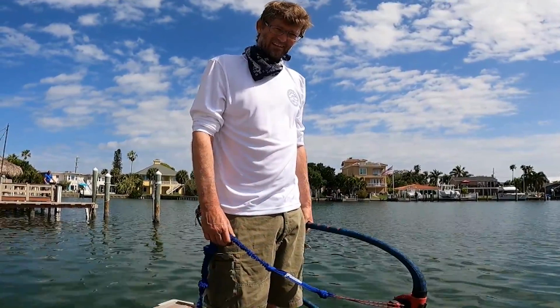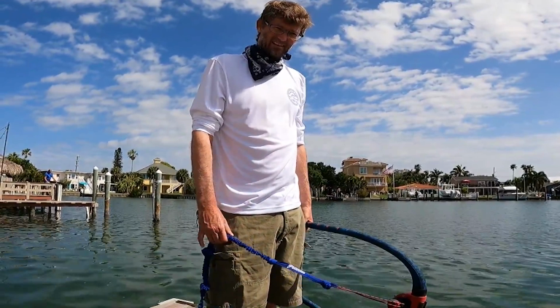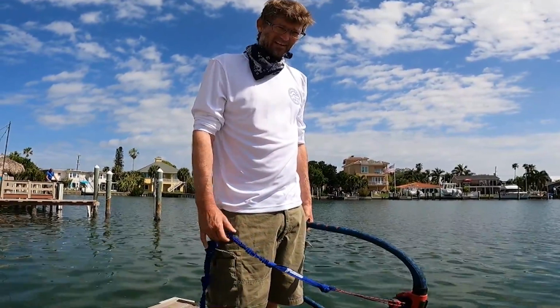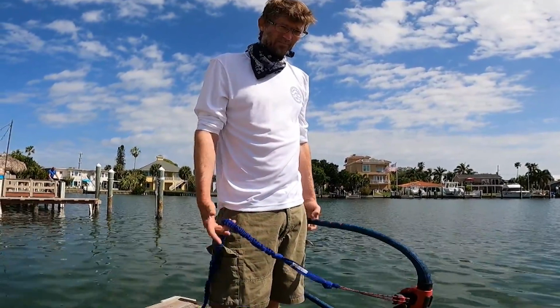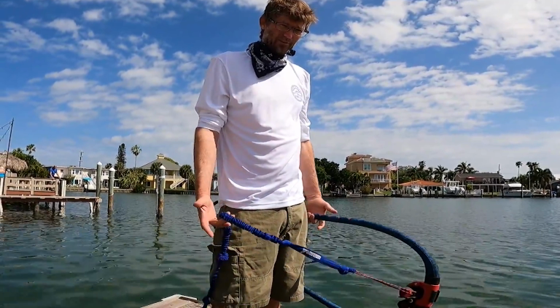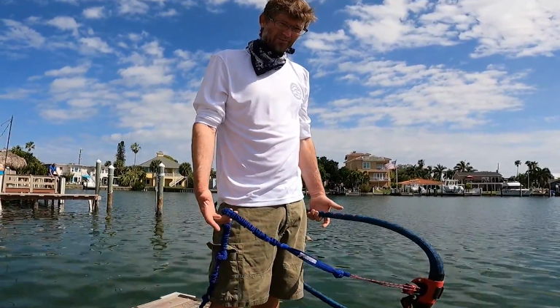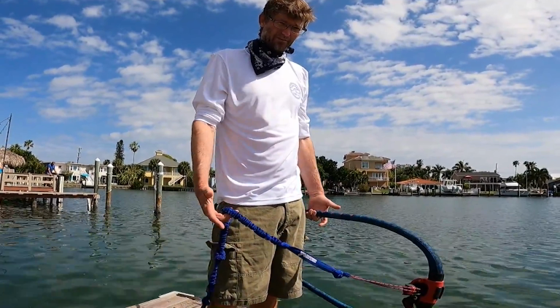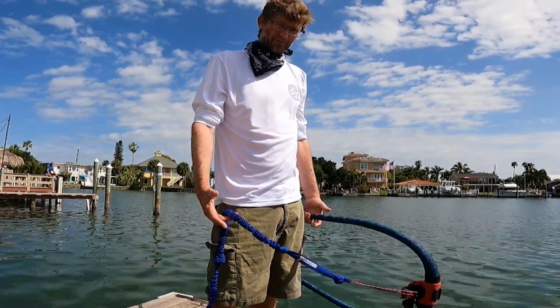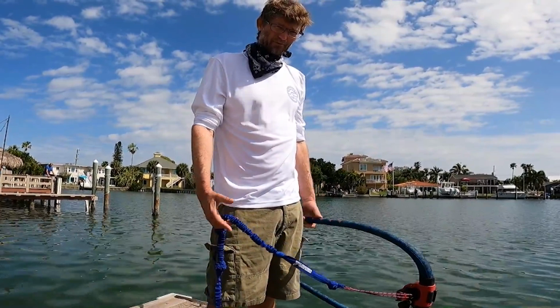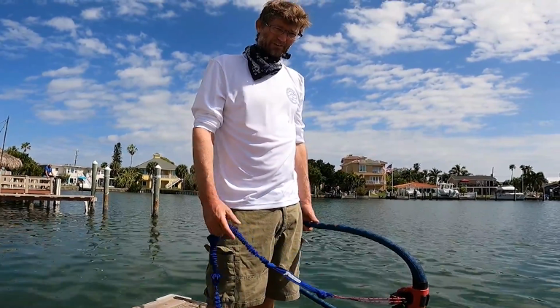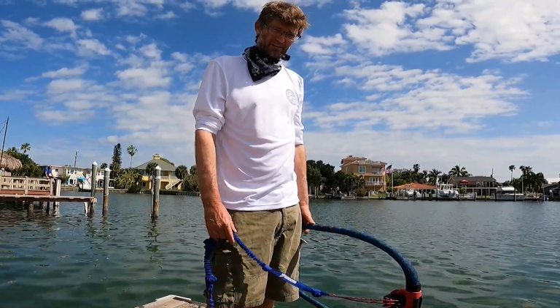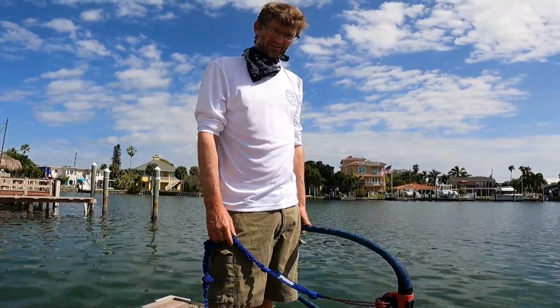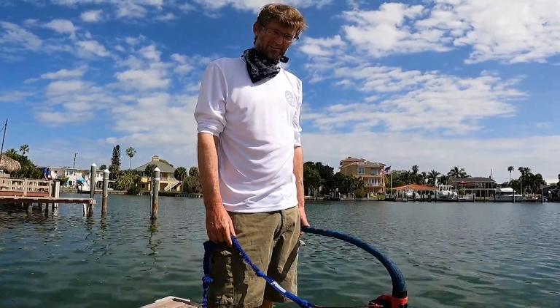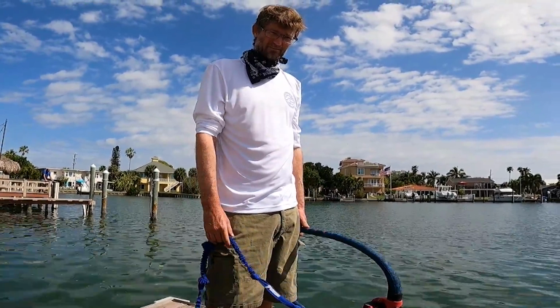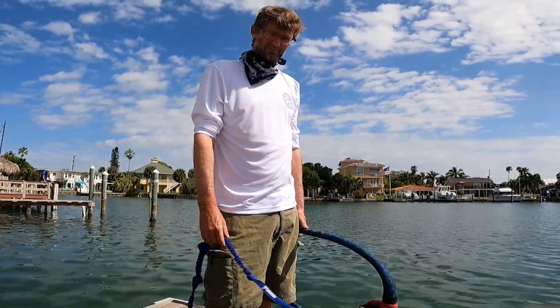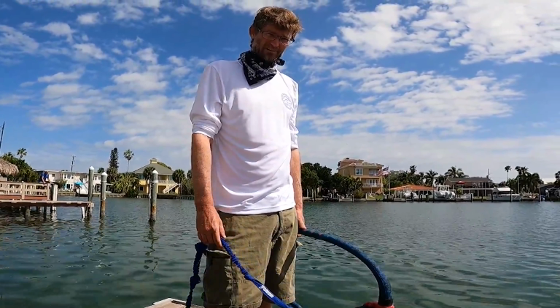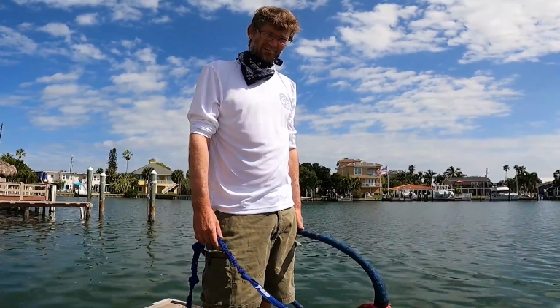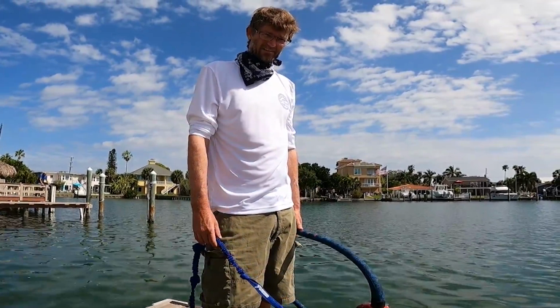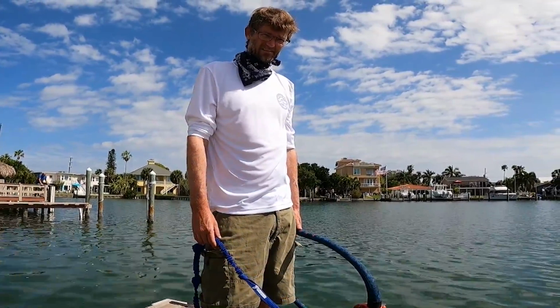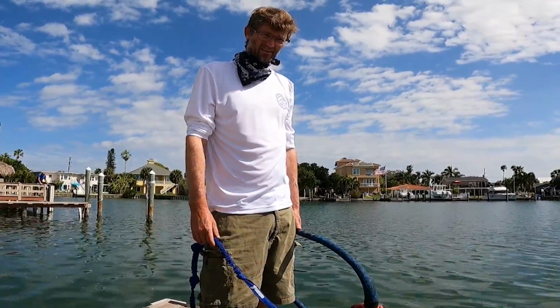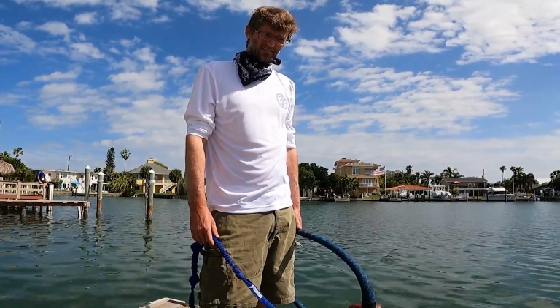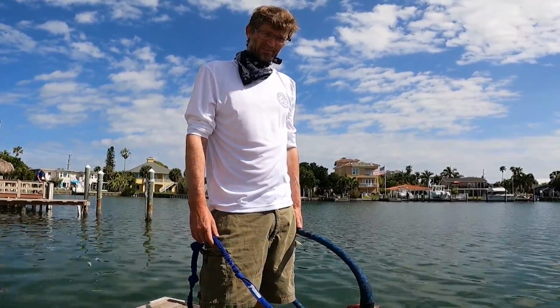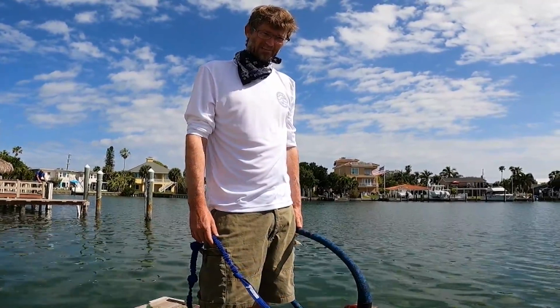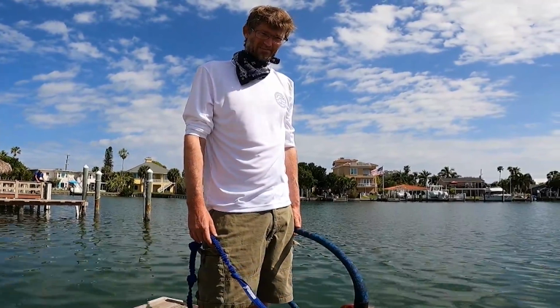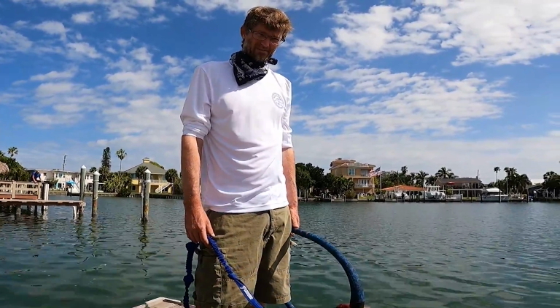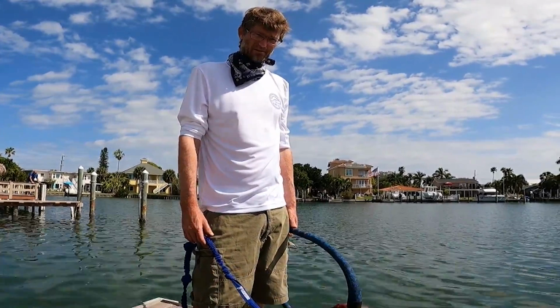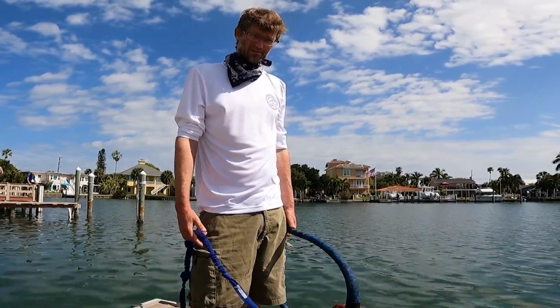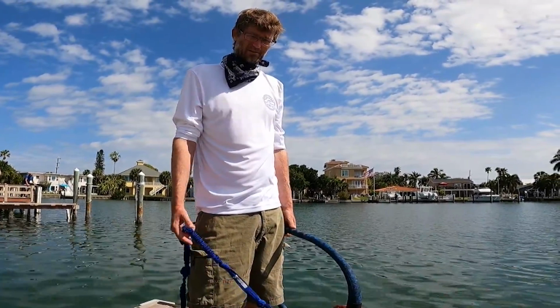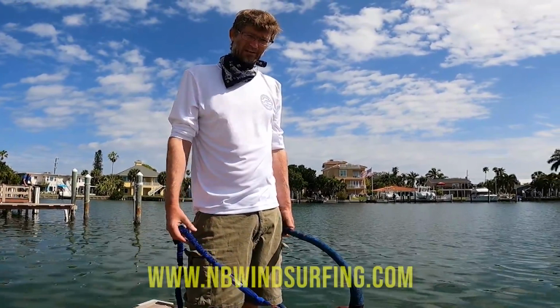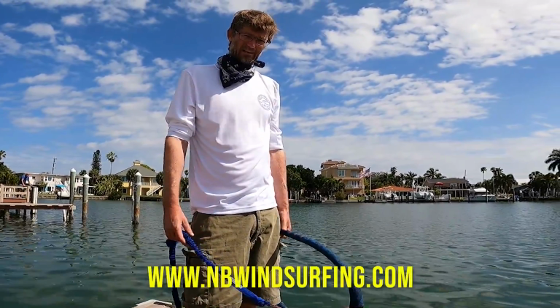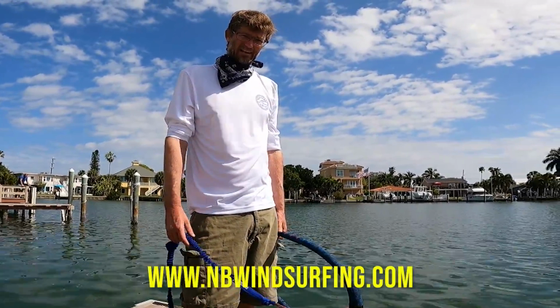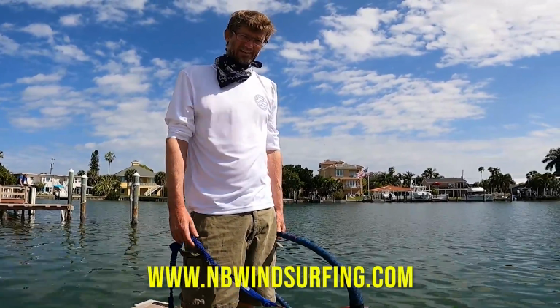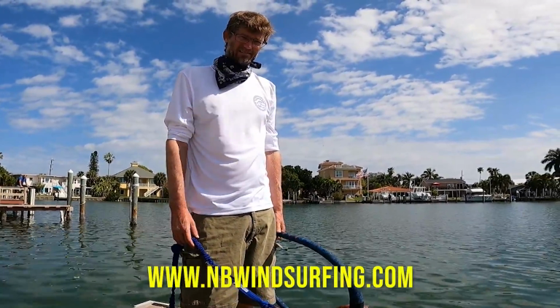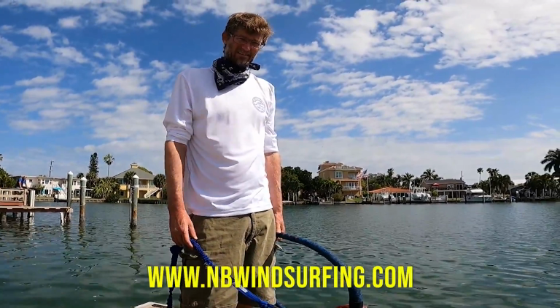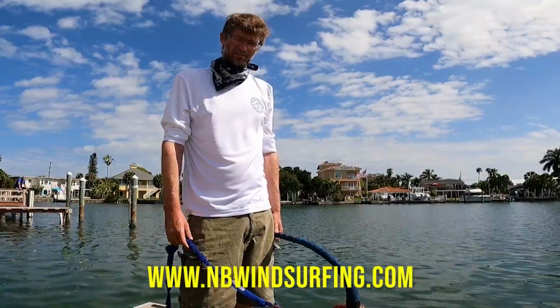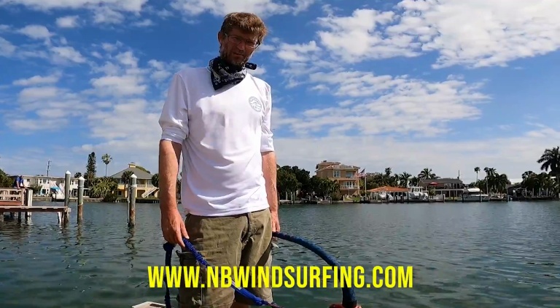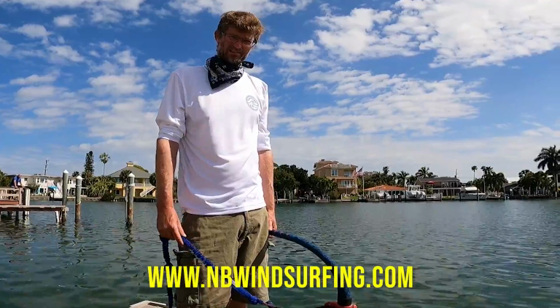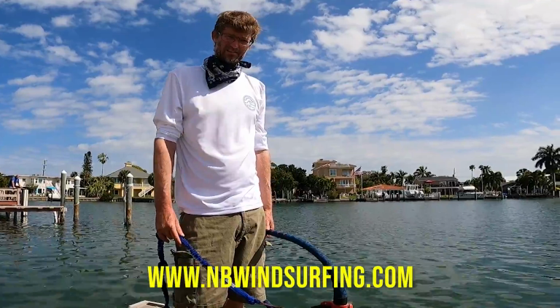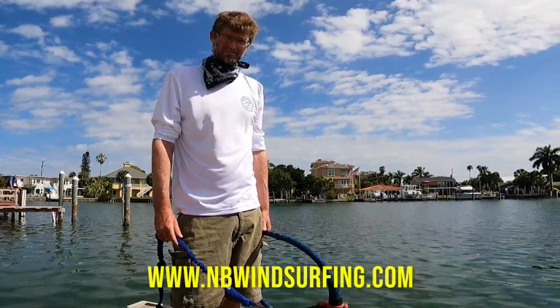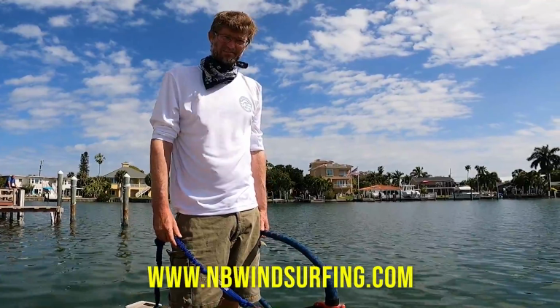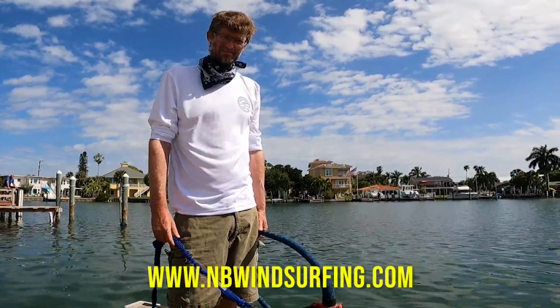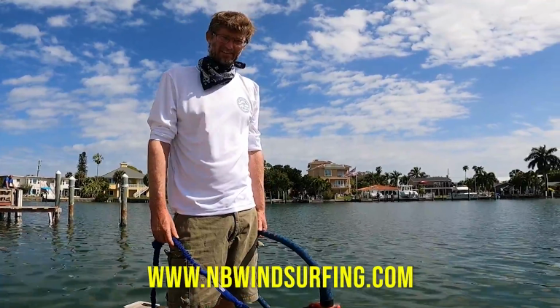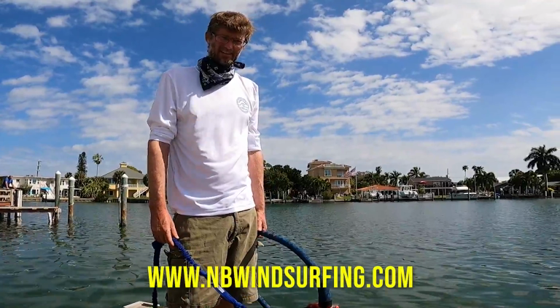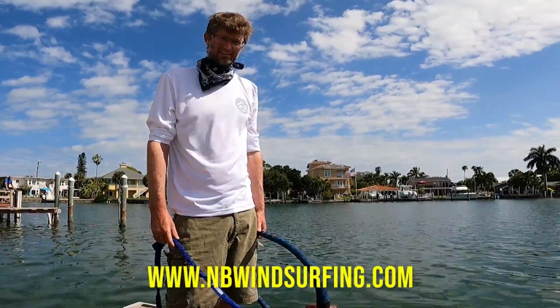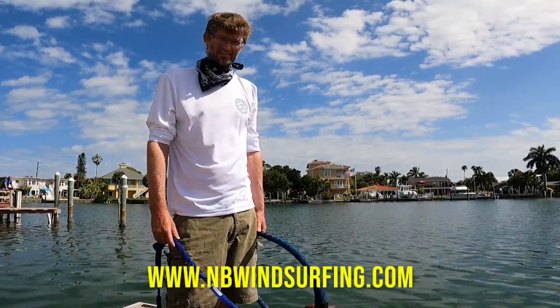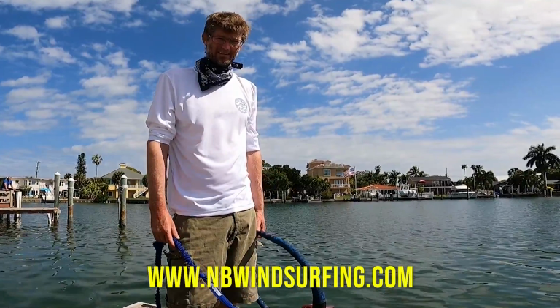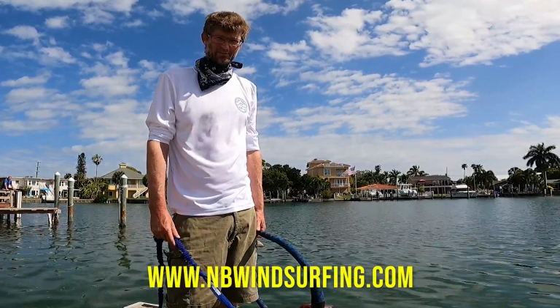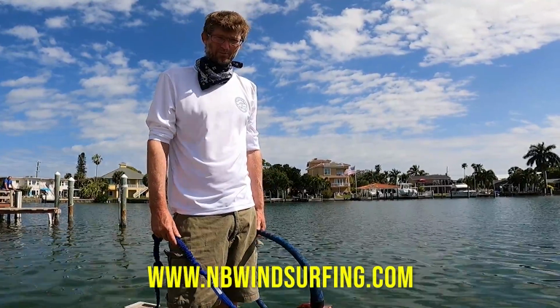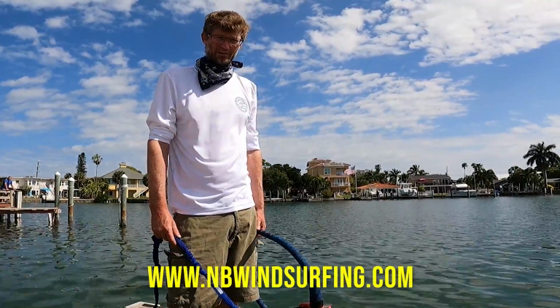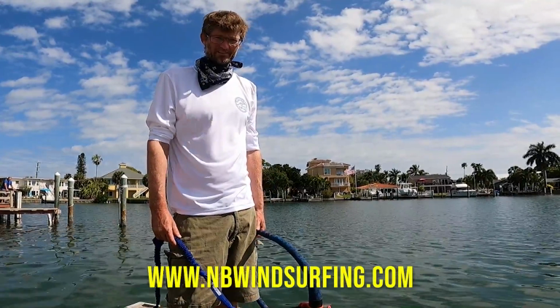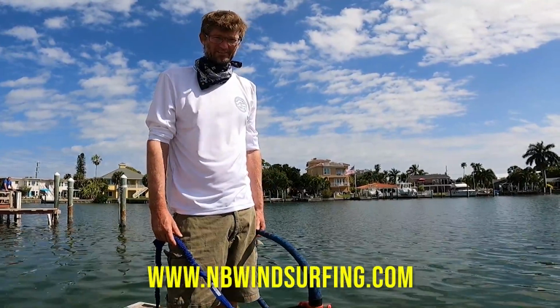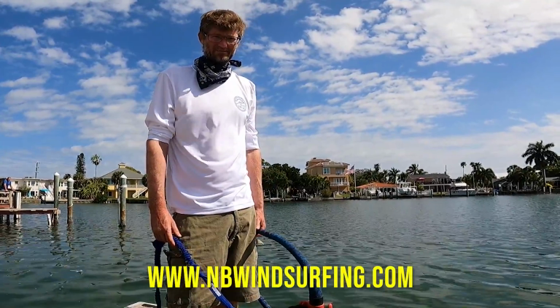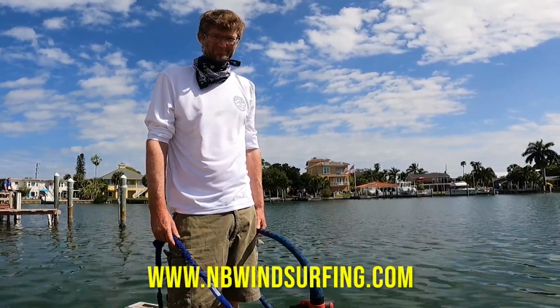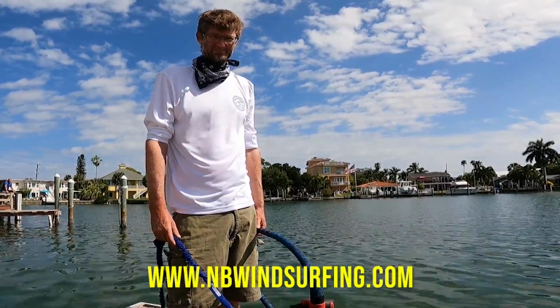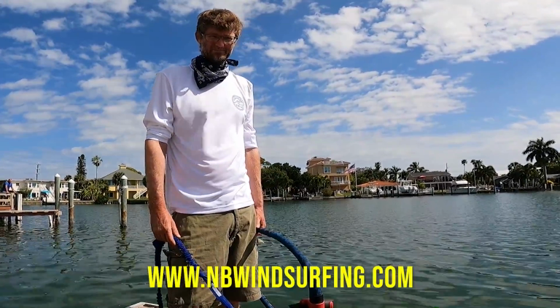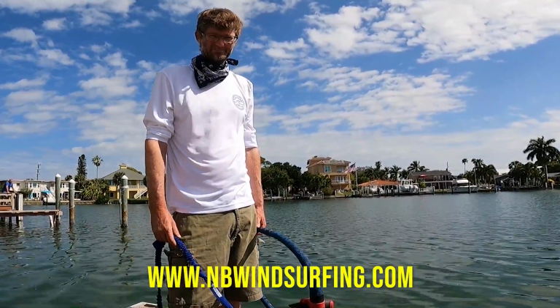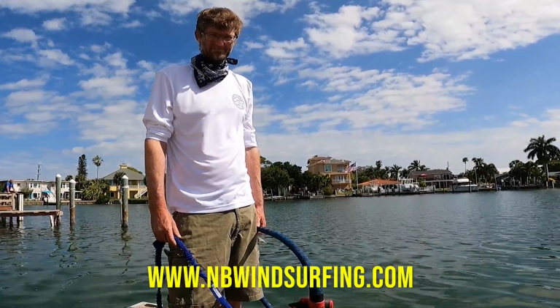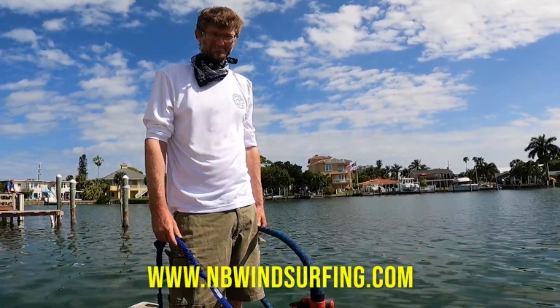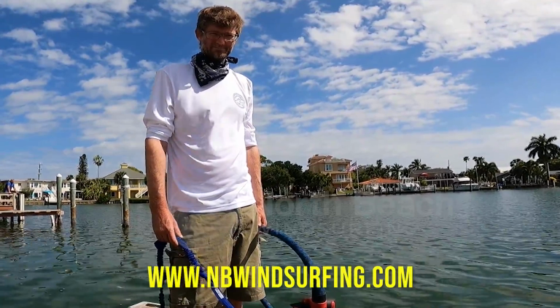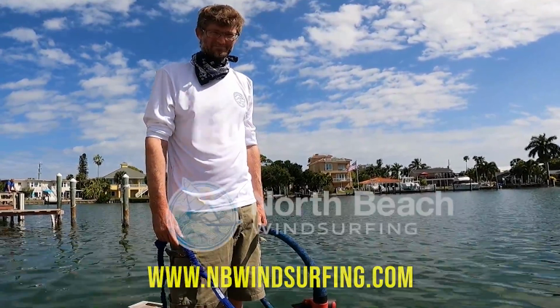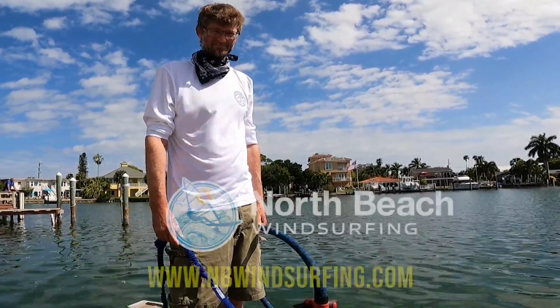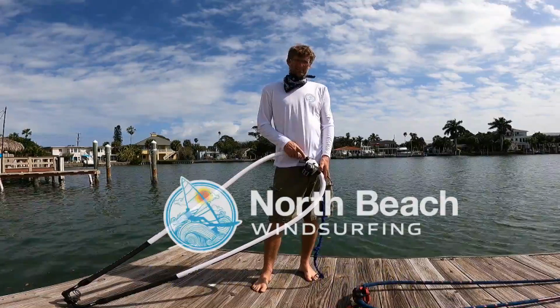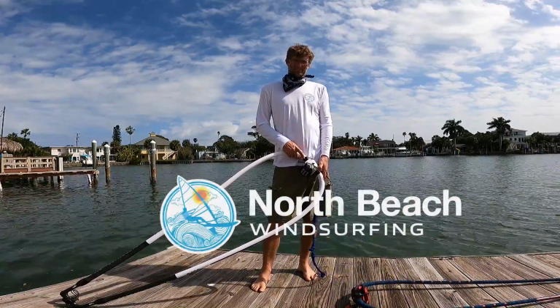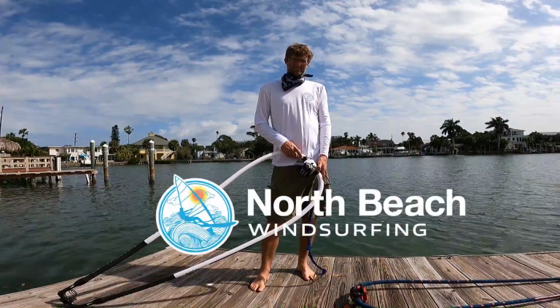Please feel free to leave comments or ask any questions, and thanks for watching.